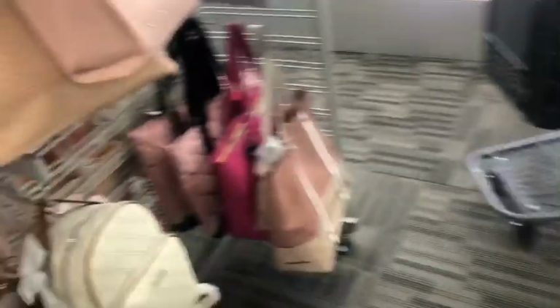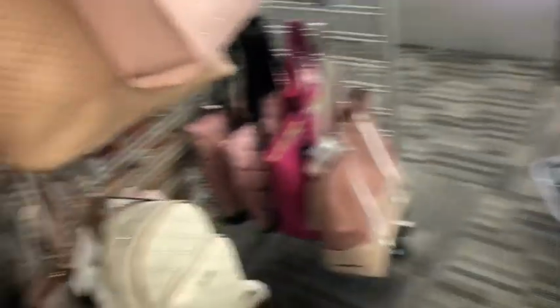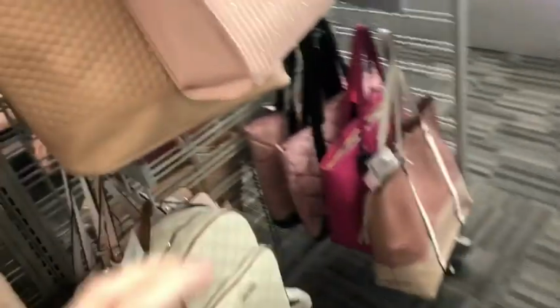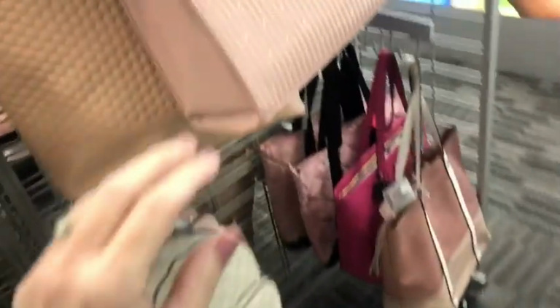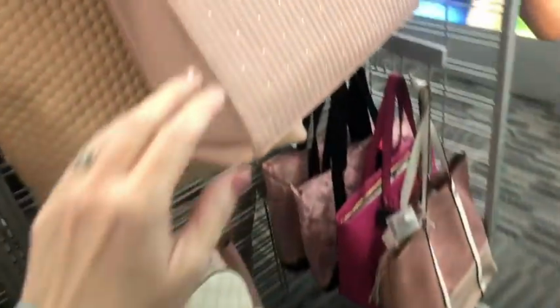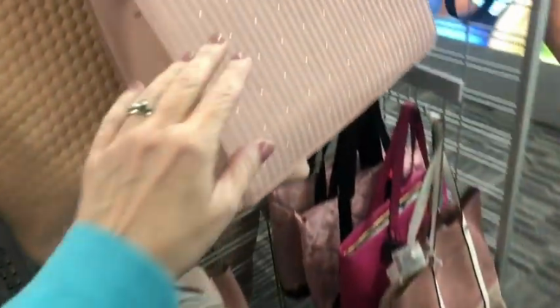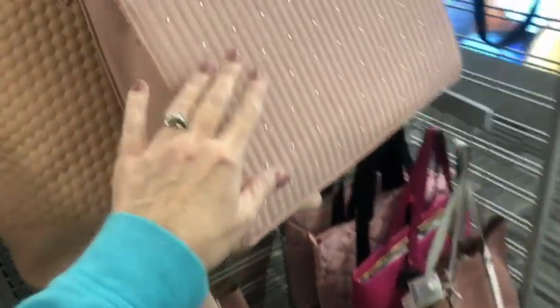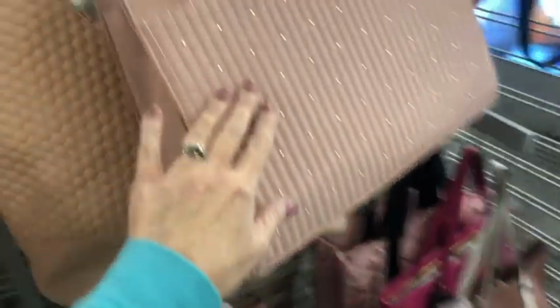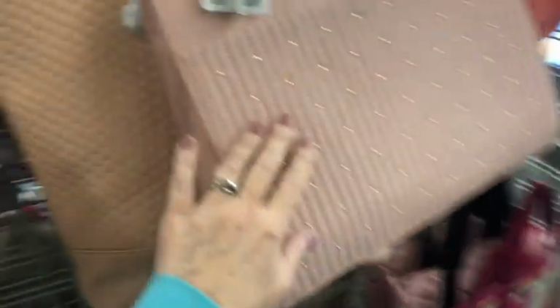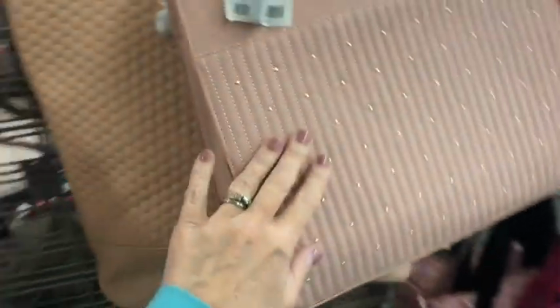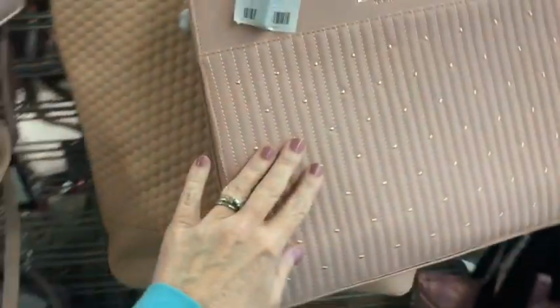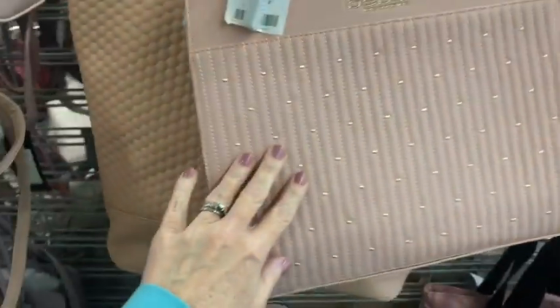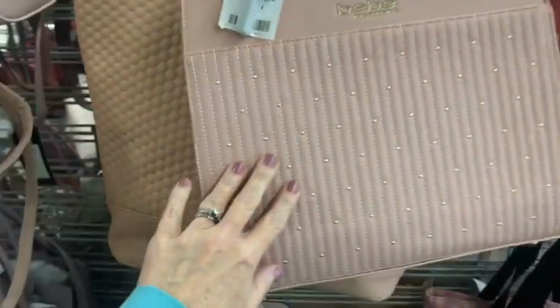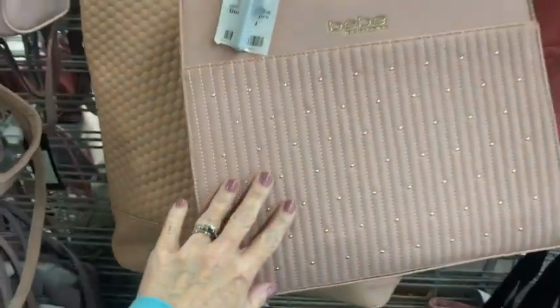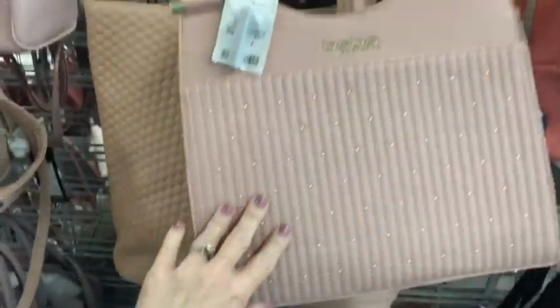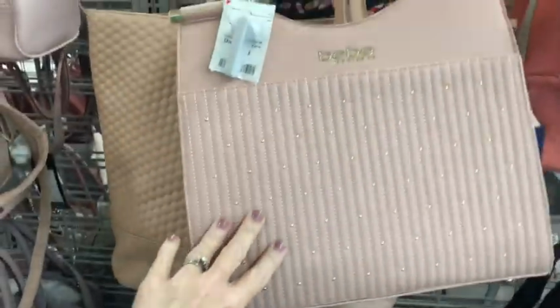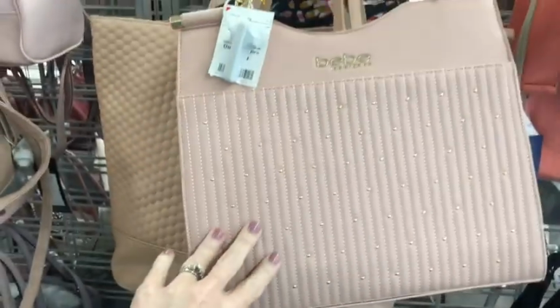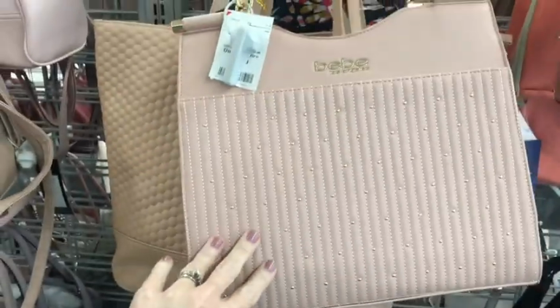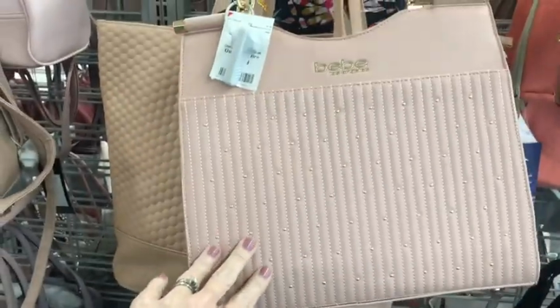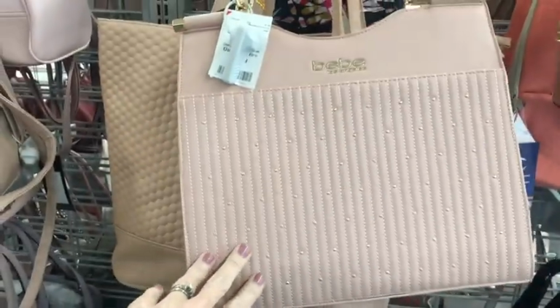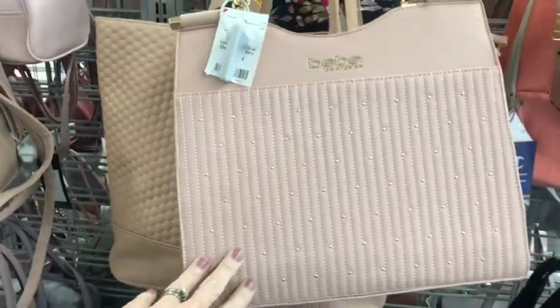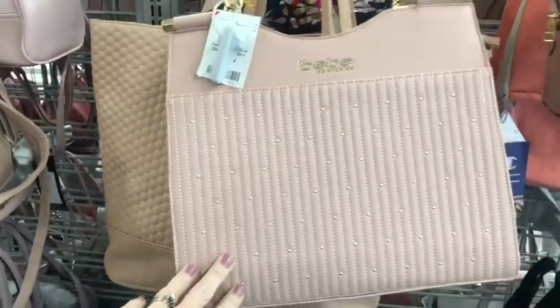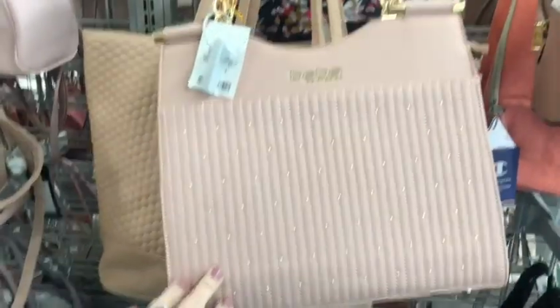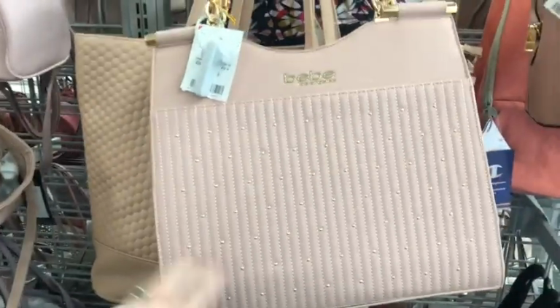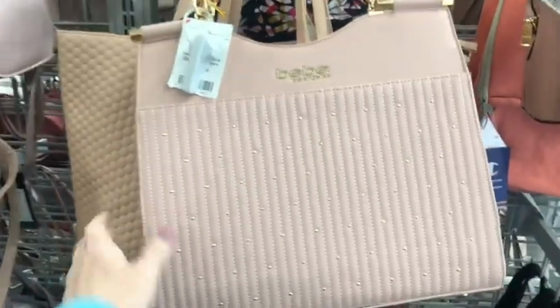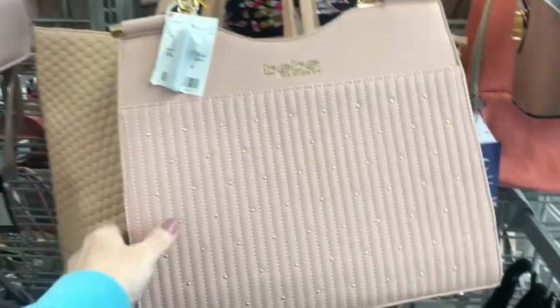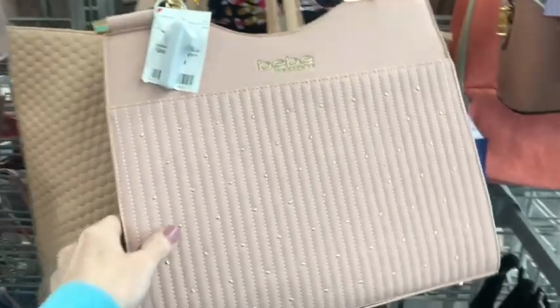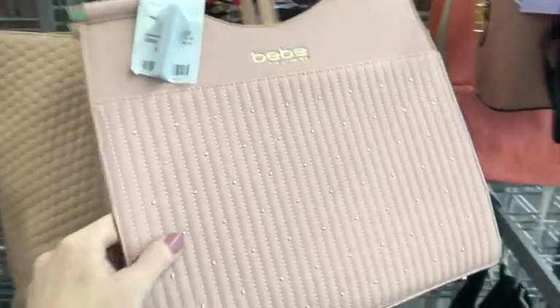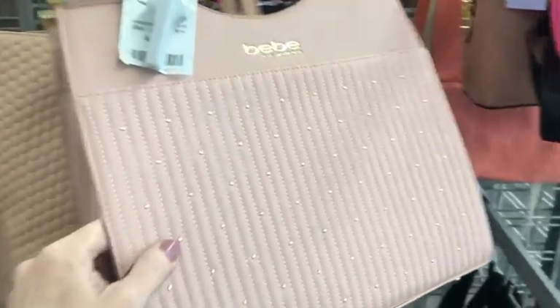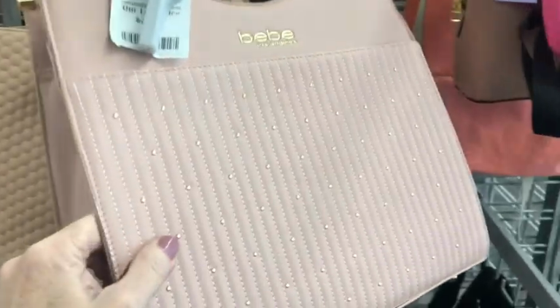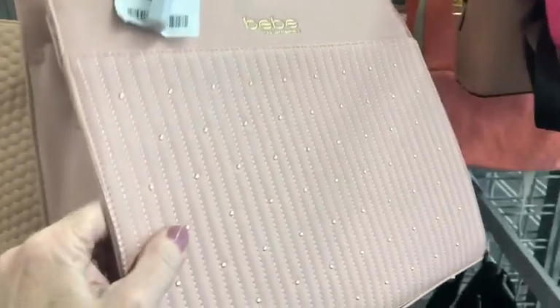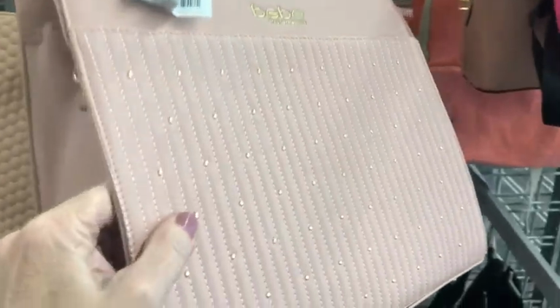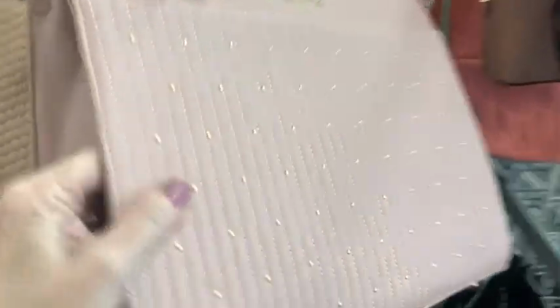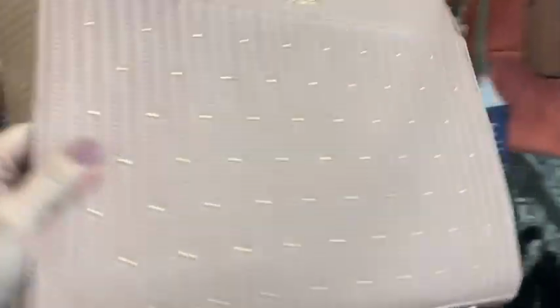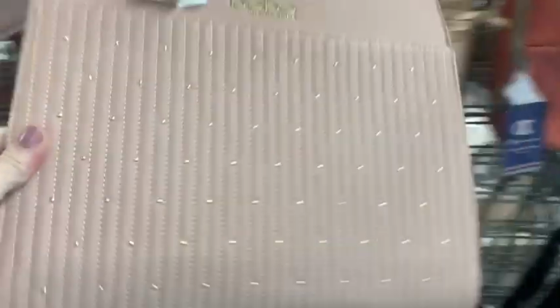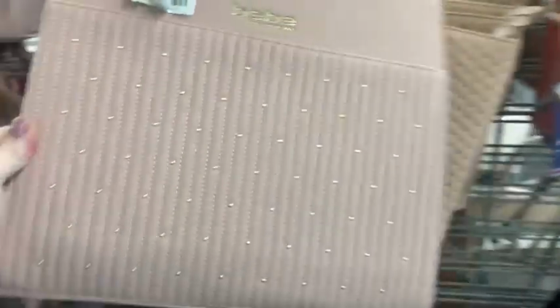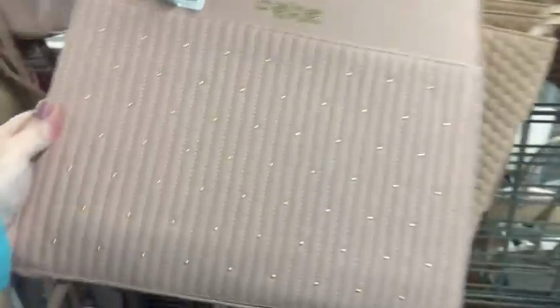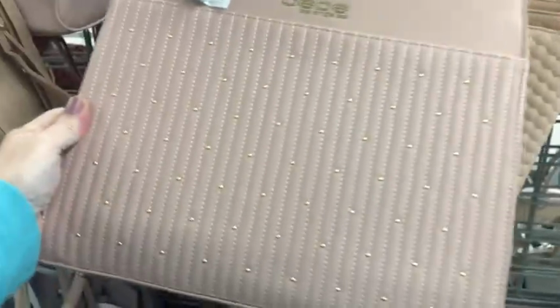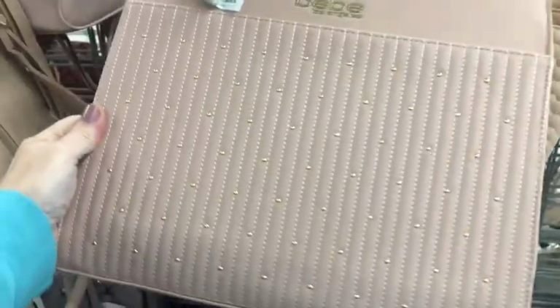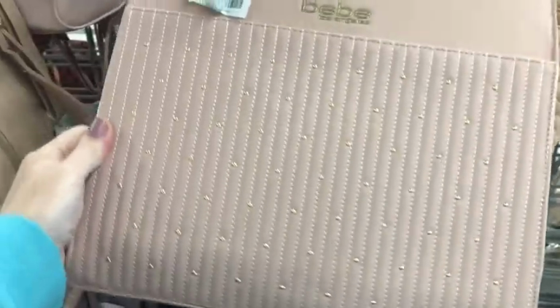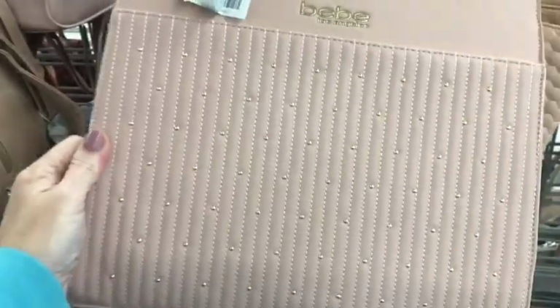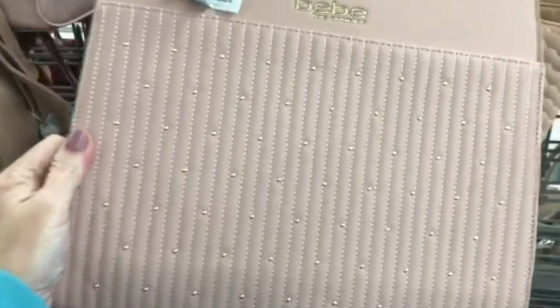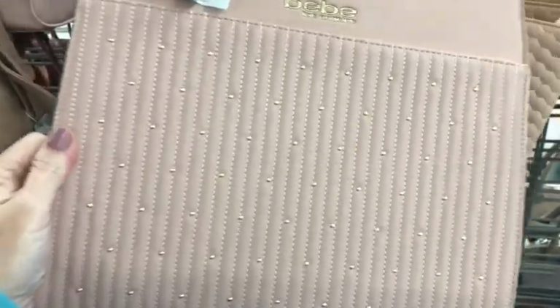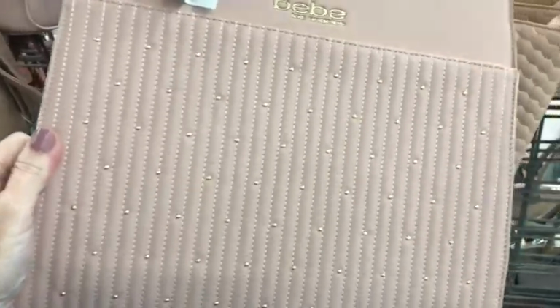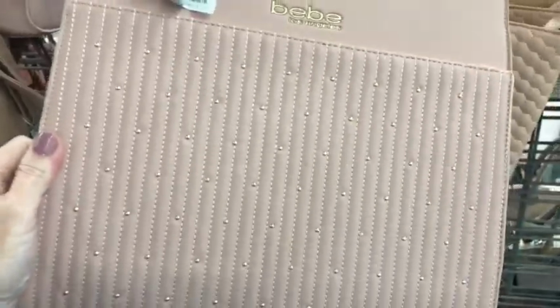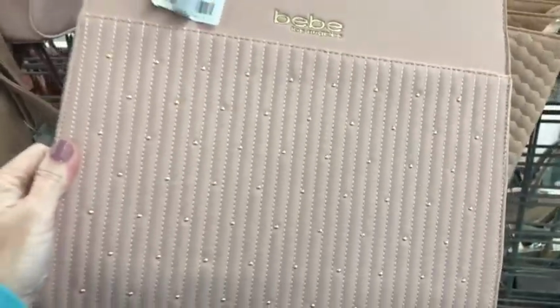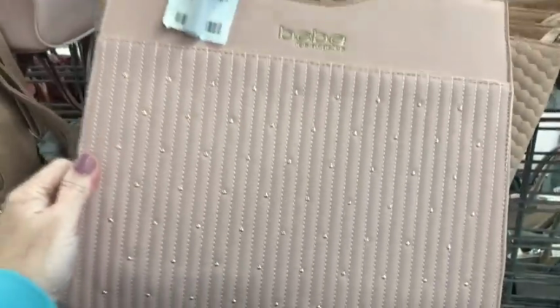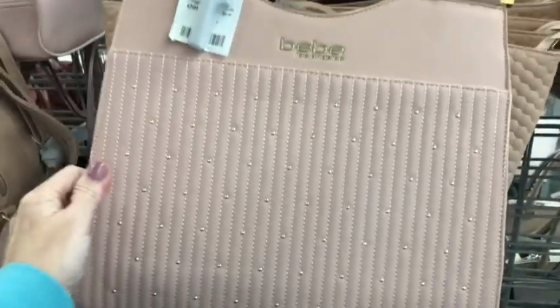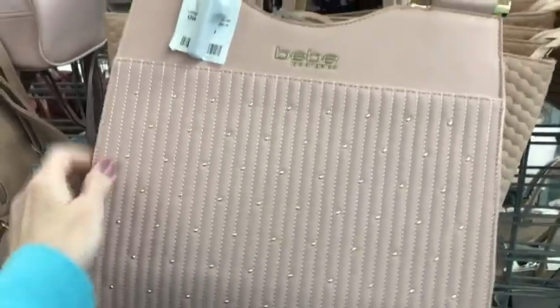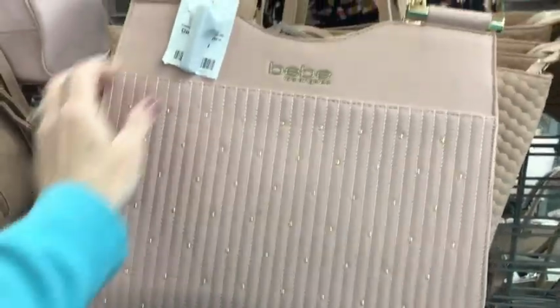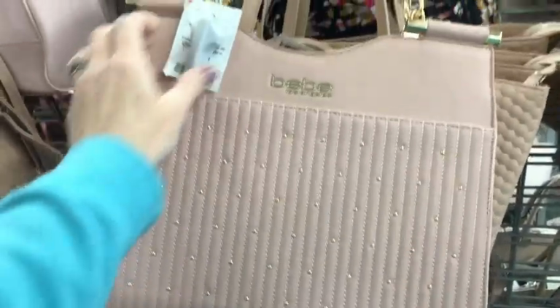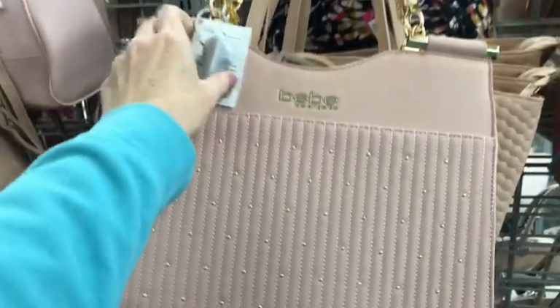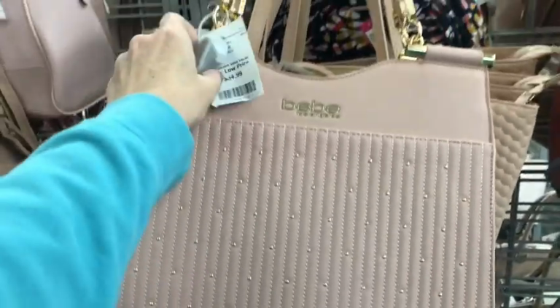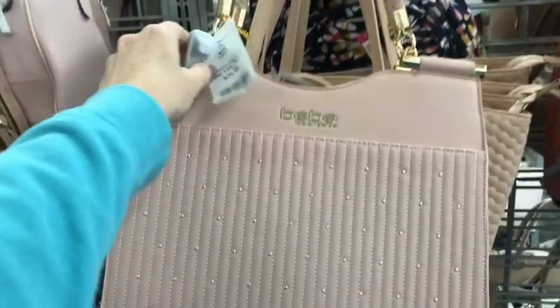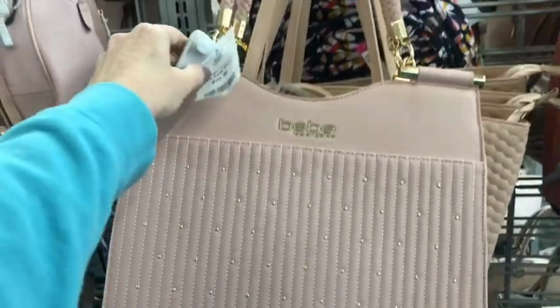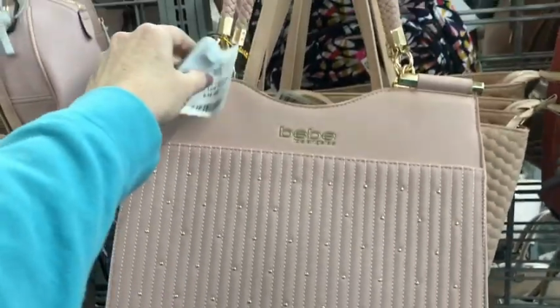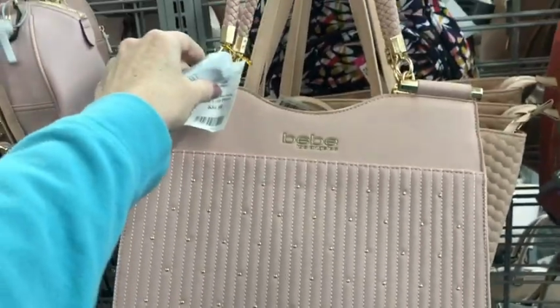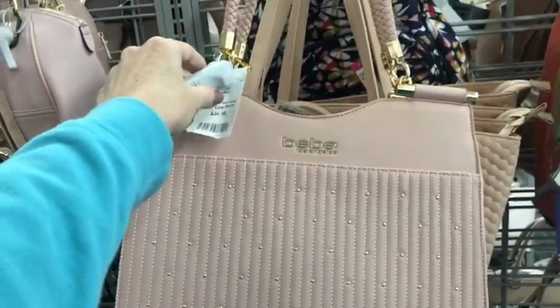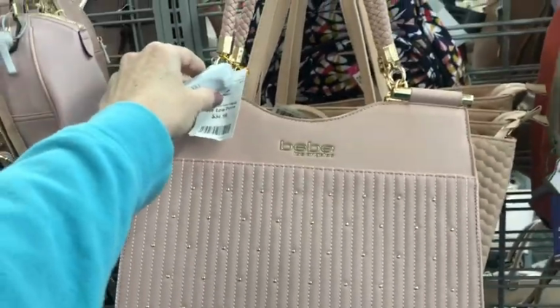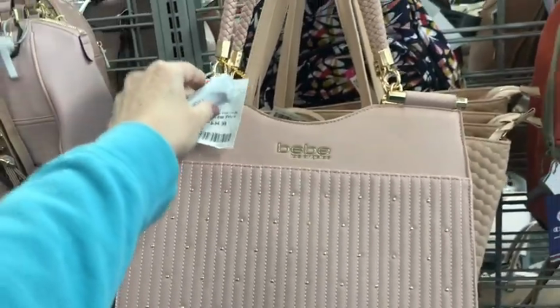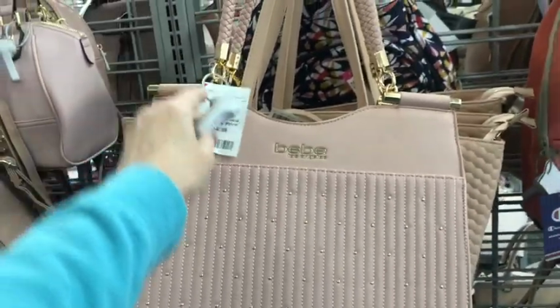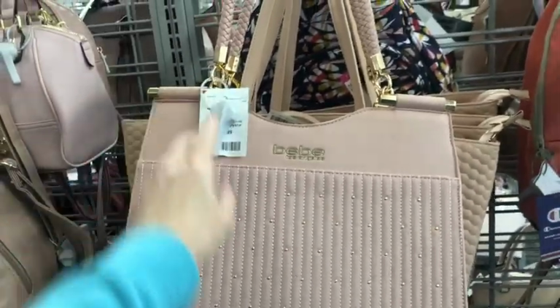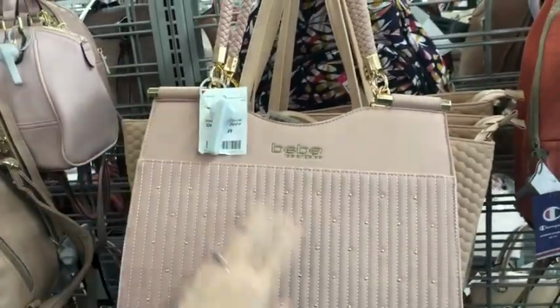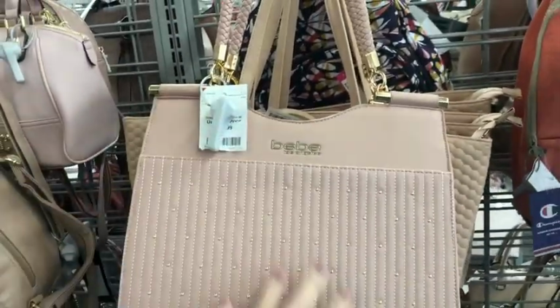Here's a BB with some little gold studs on it. You guys see the little studs? It is $35.